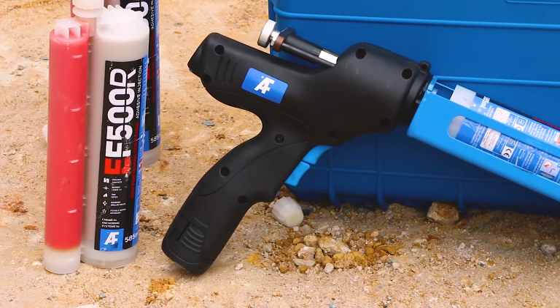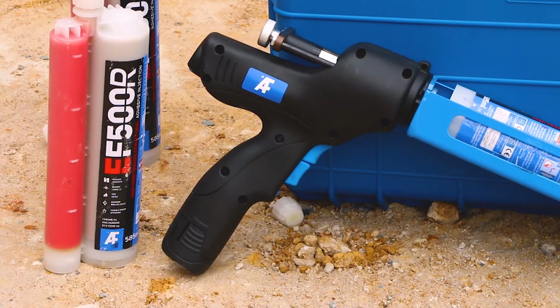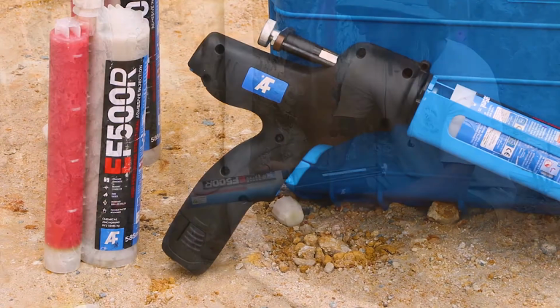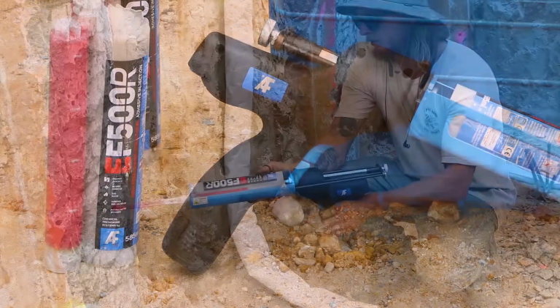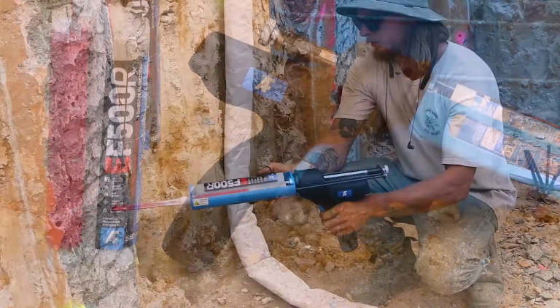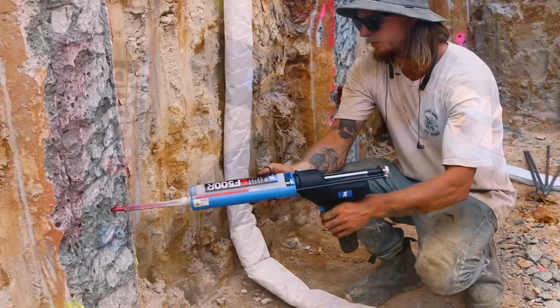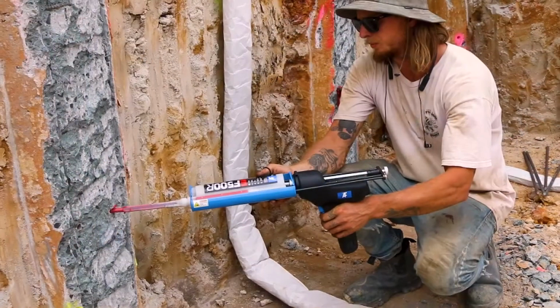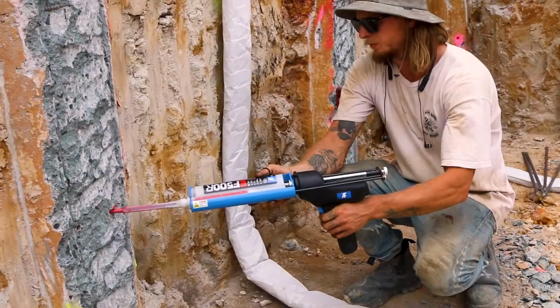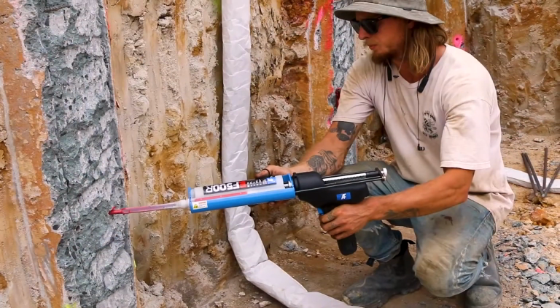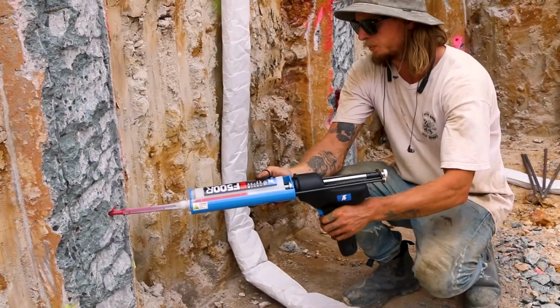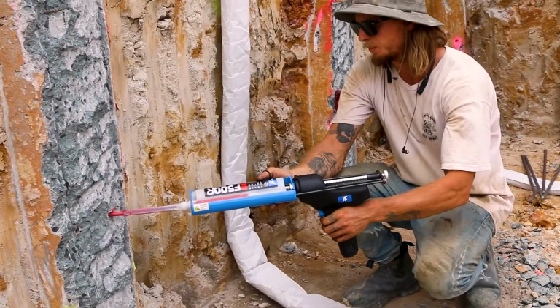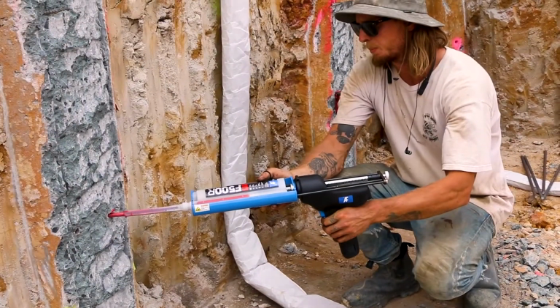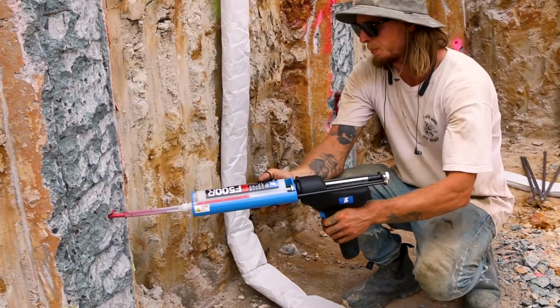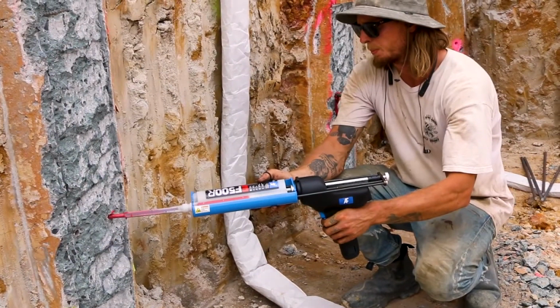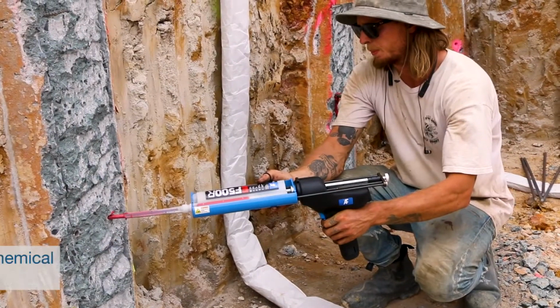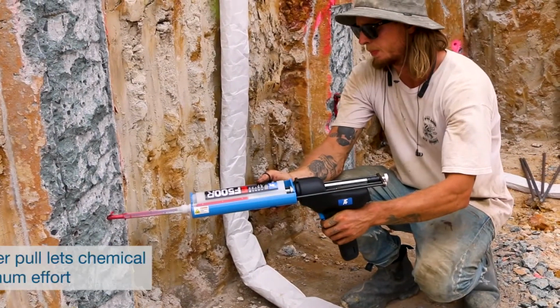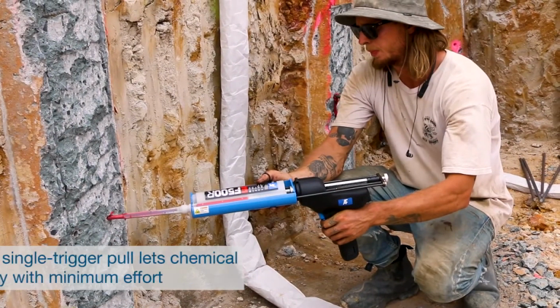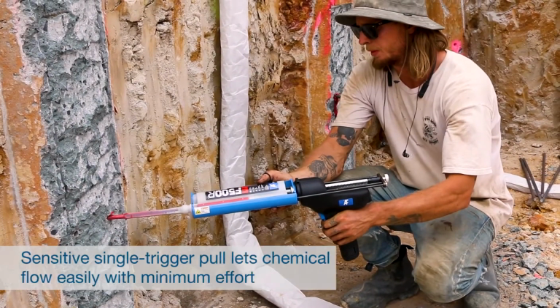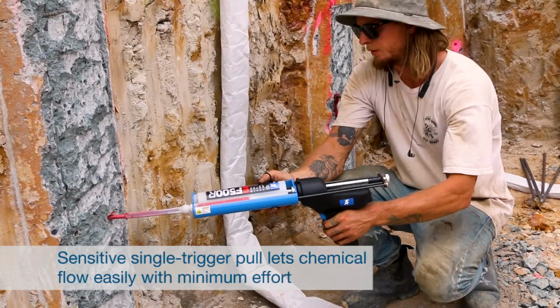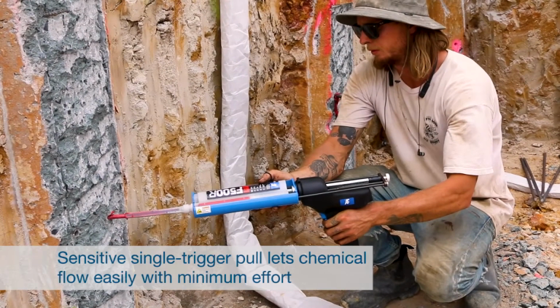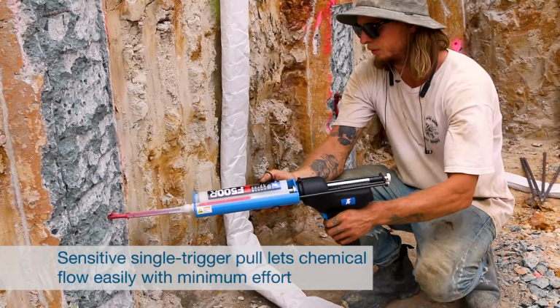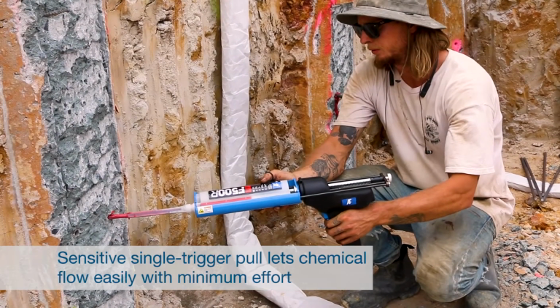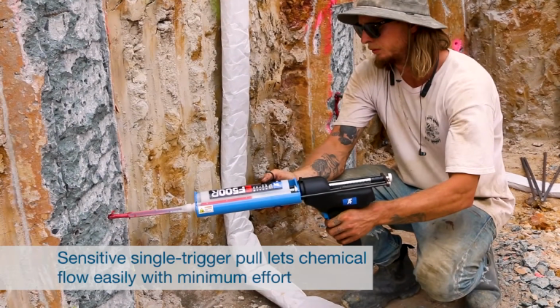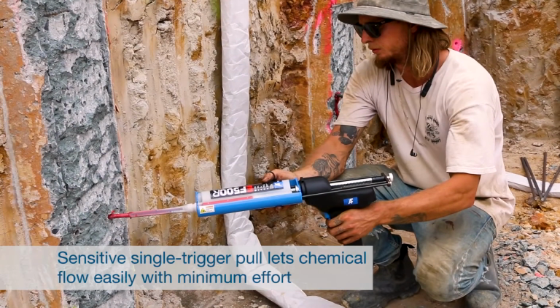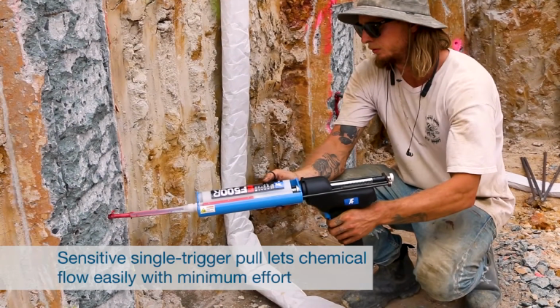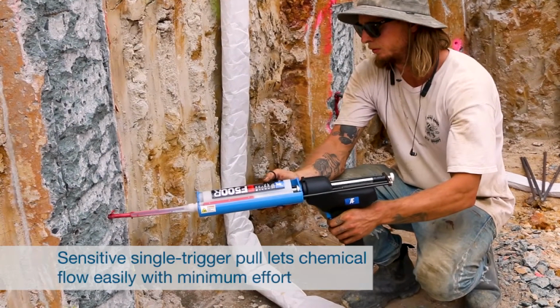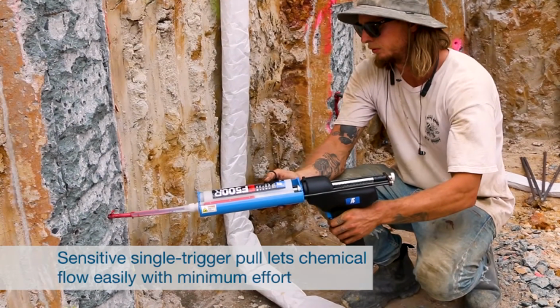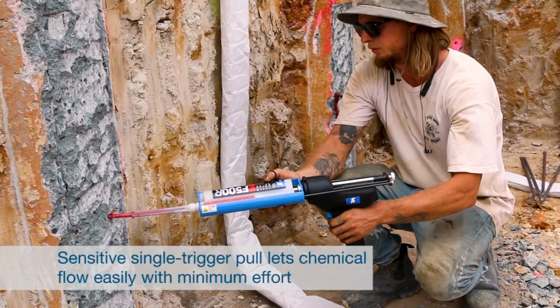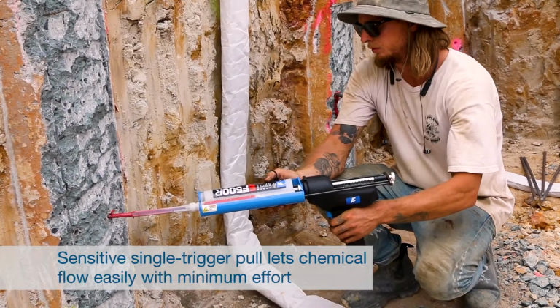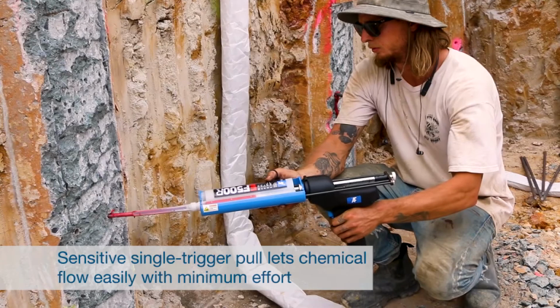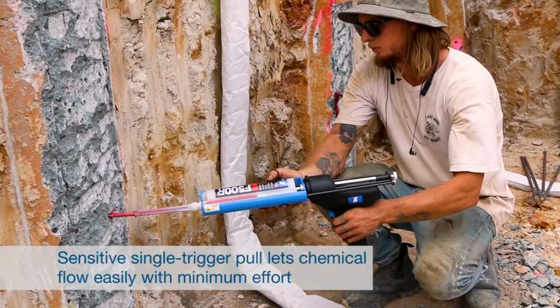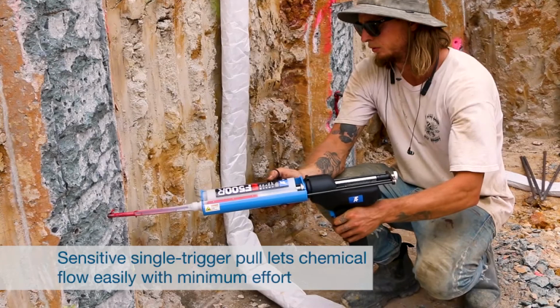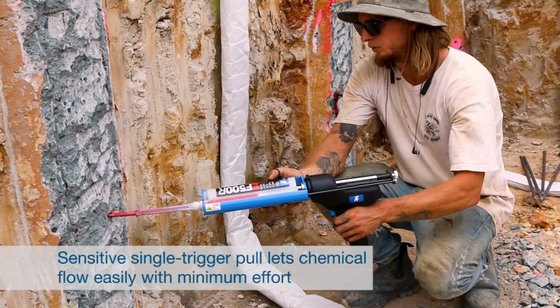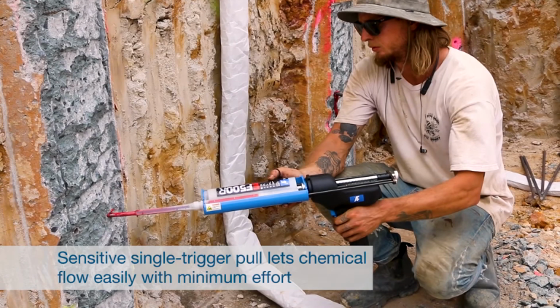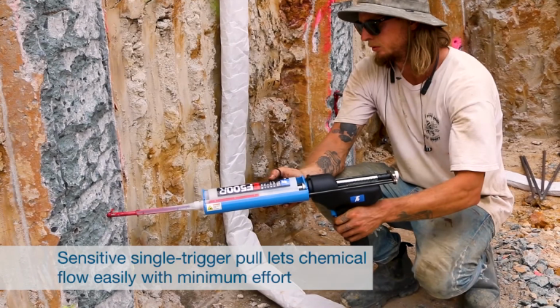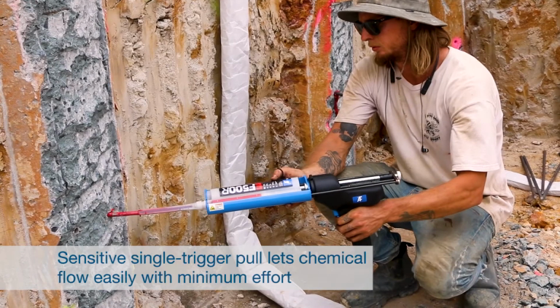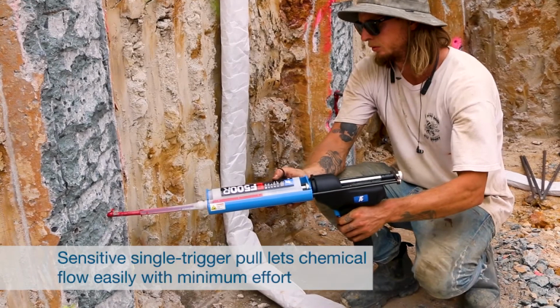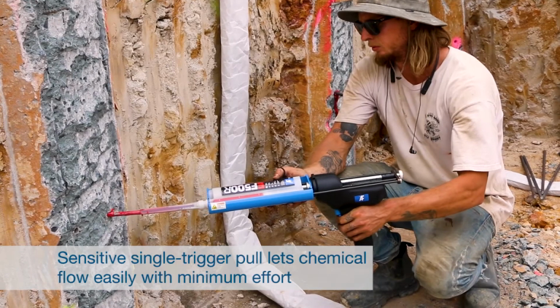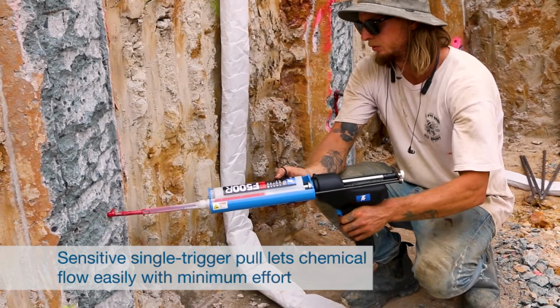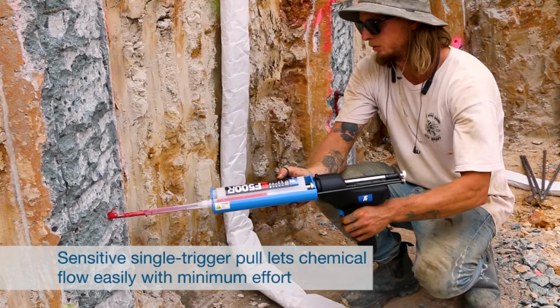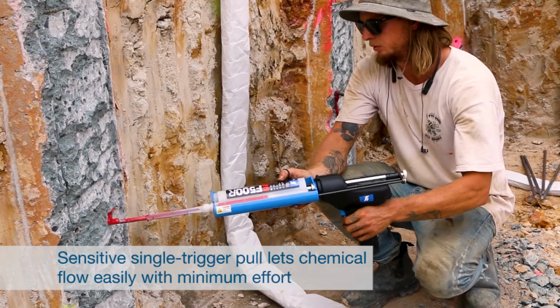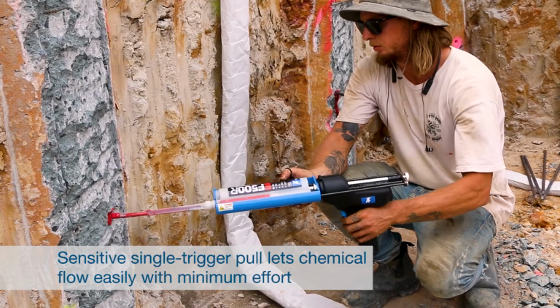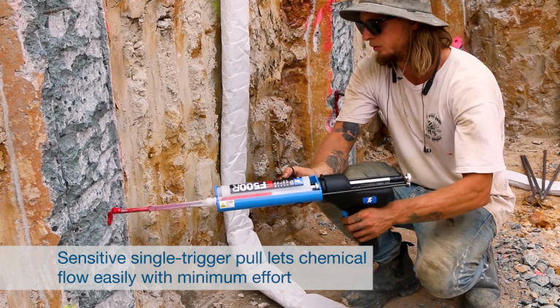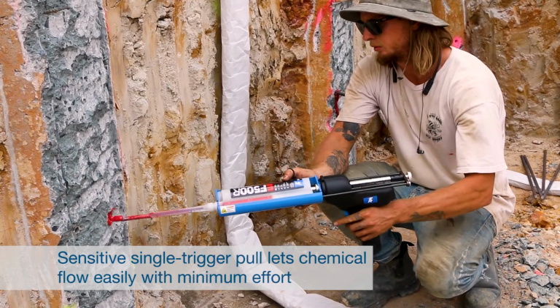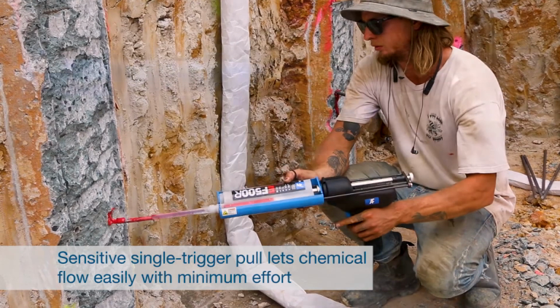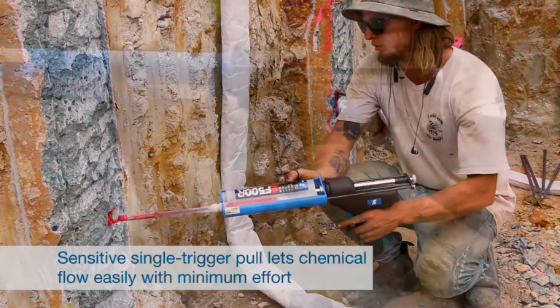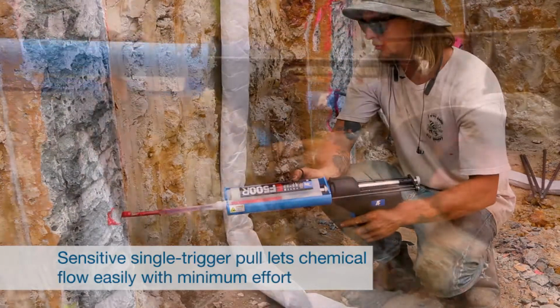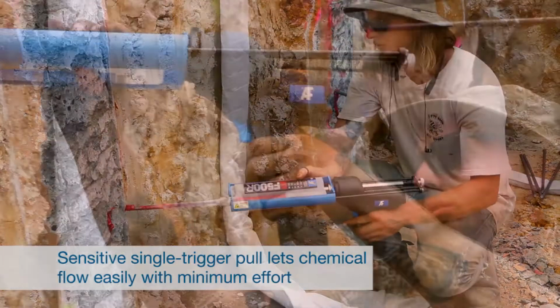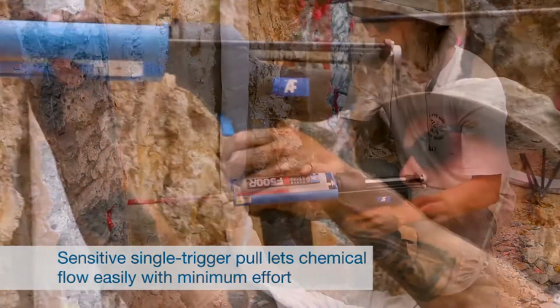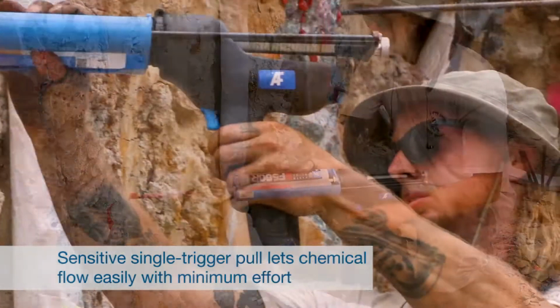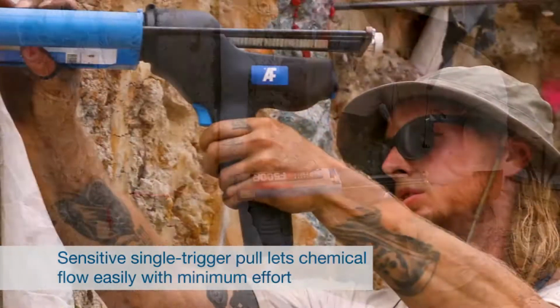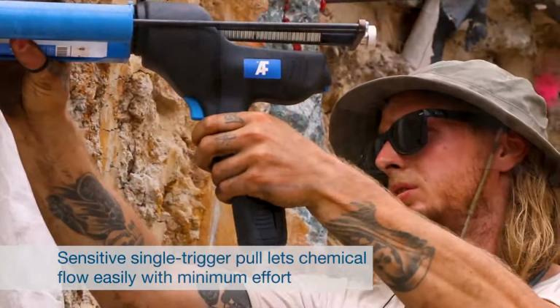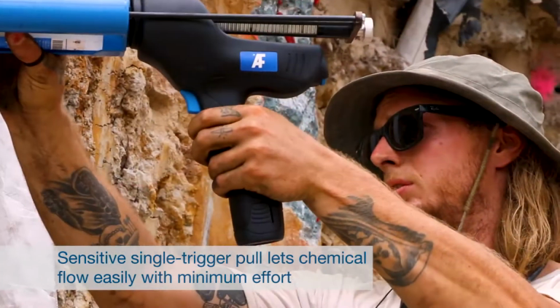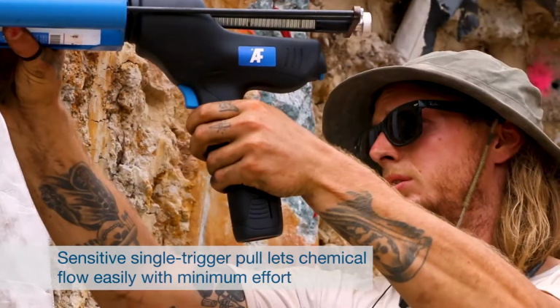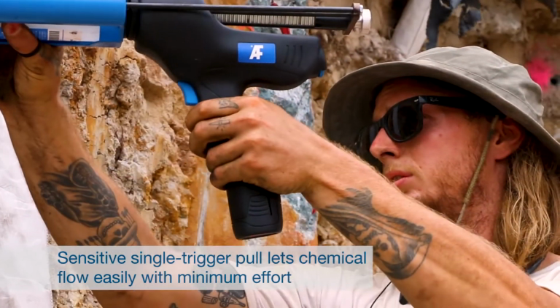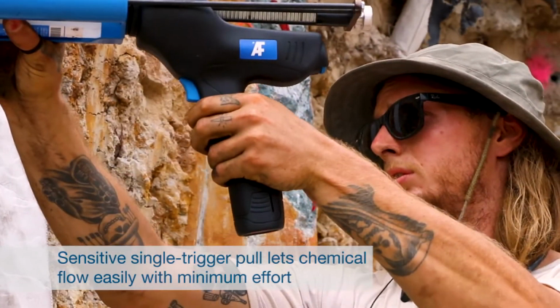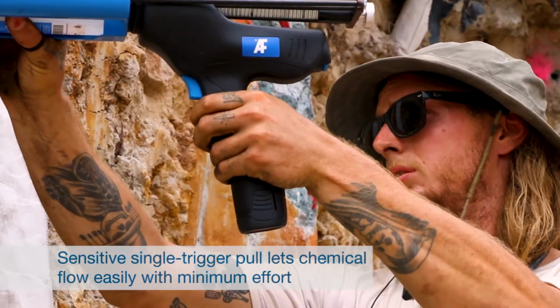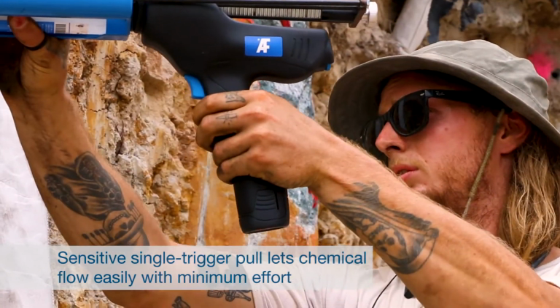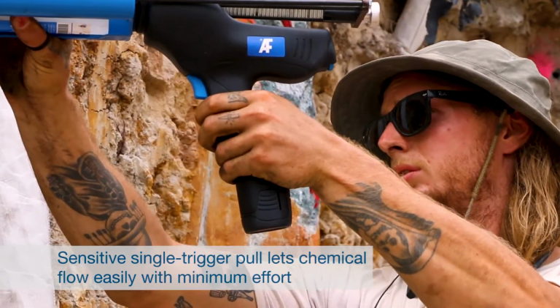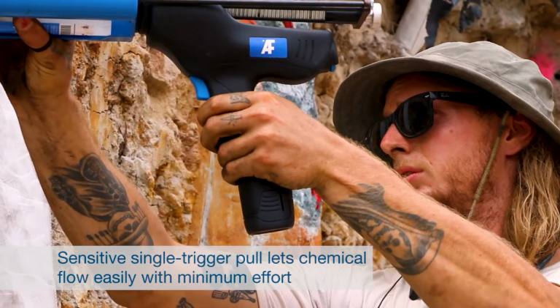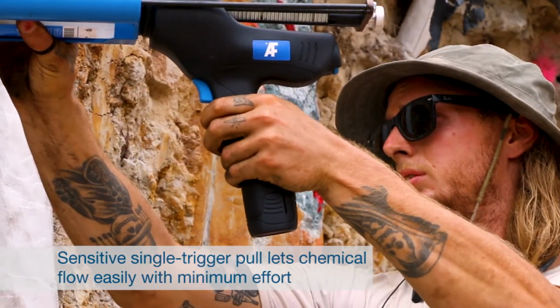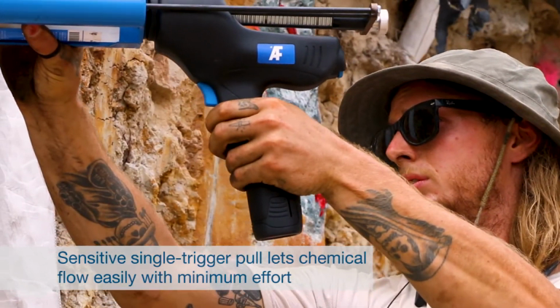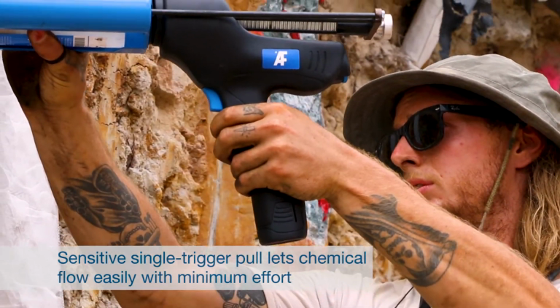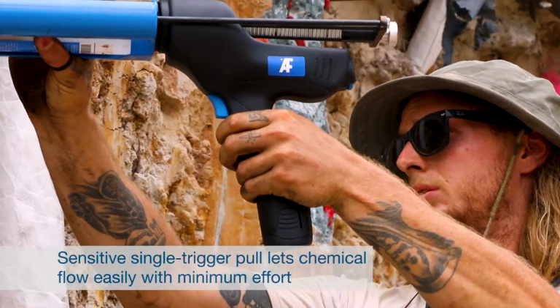With the ChemPower dispenser you get a smooth and consistent pressure flow of chemical with an easy squeeze of the trigger.